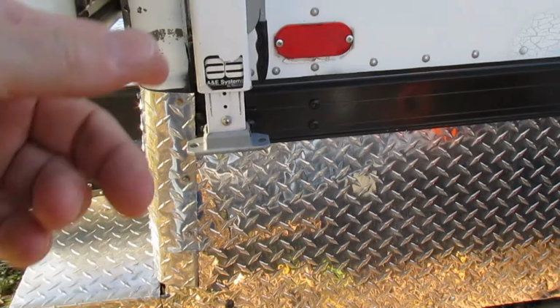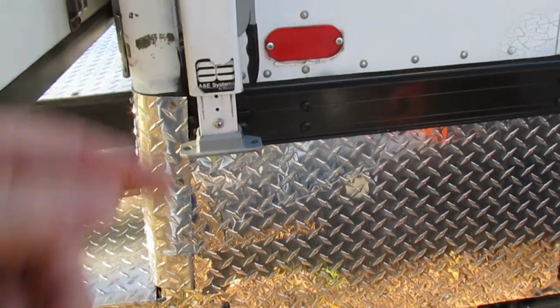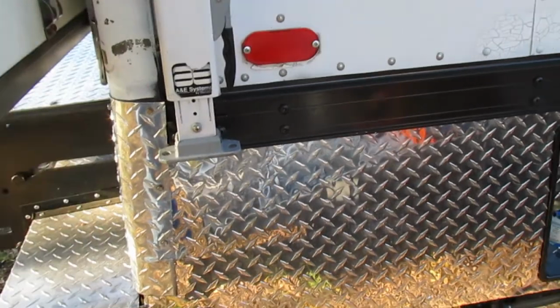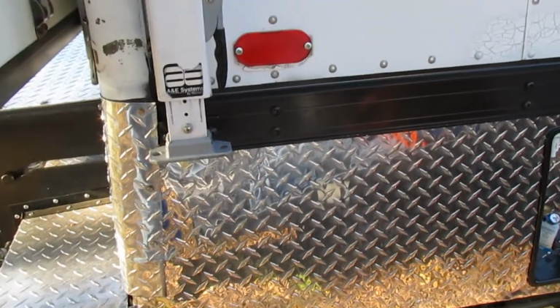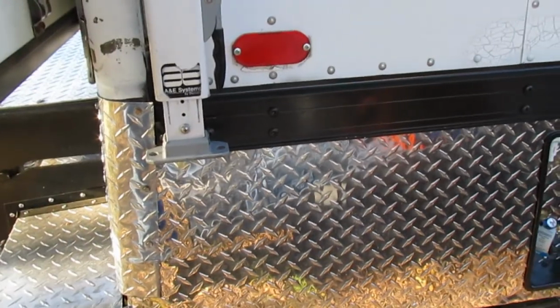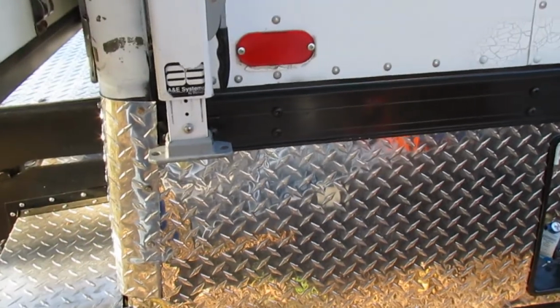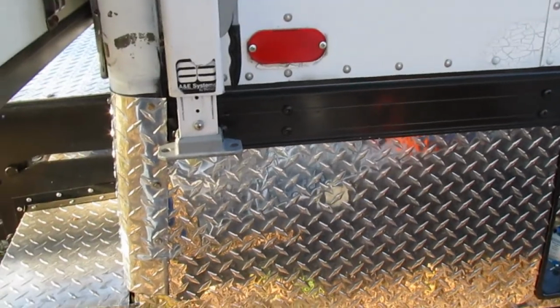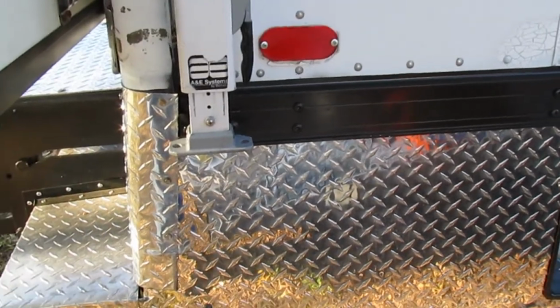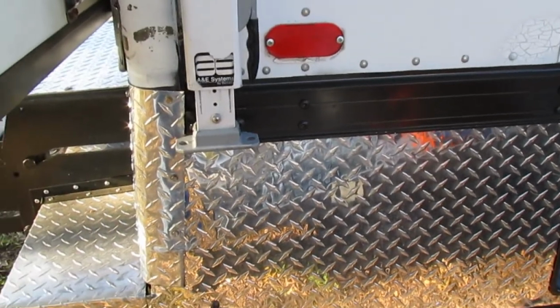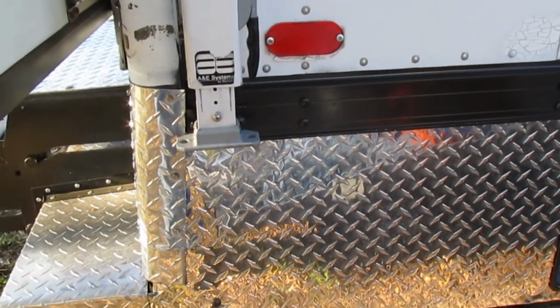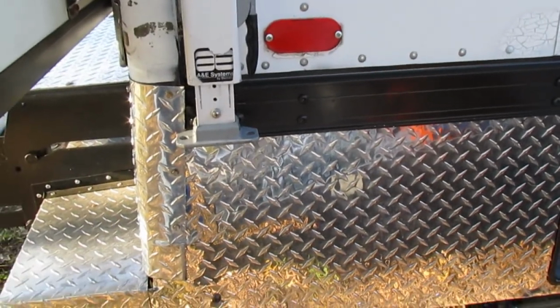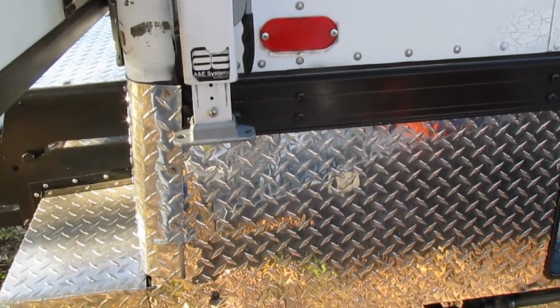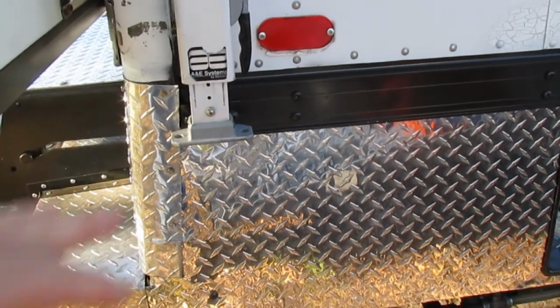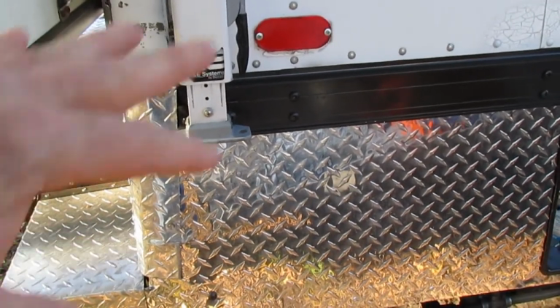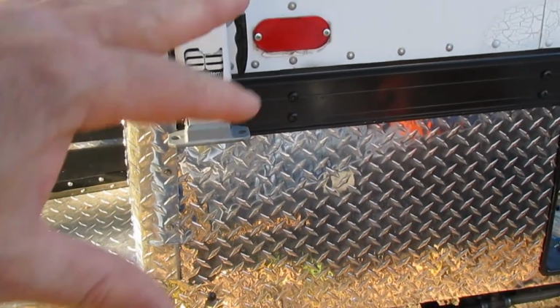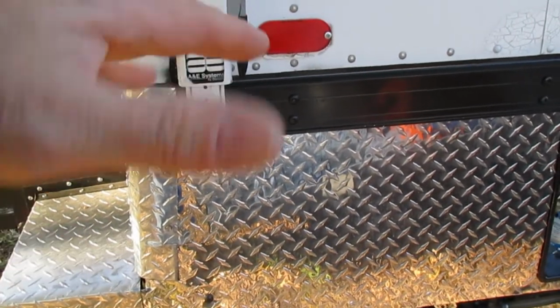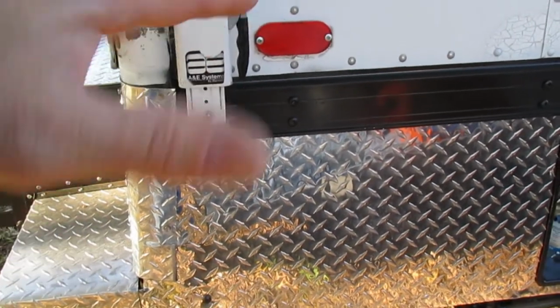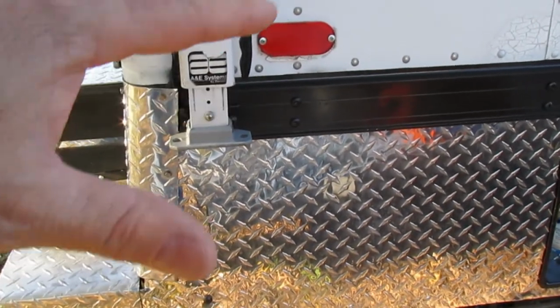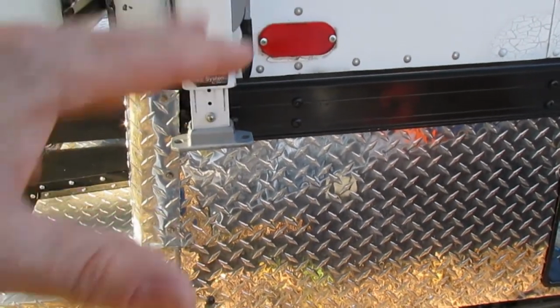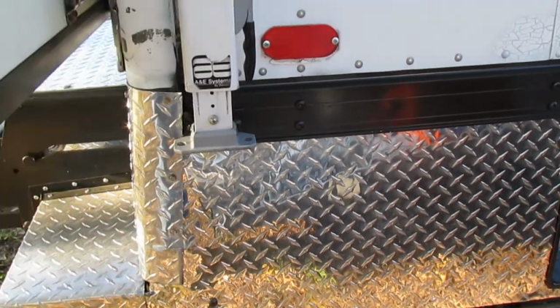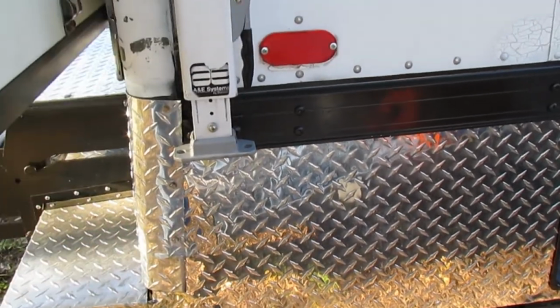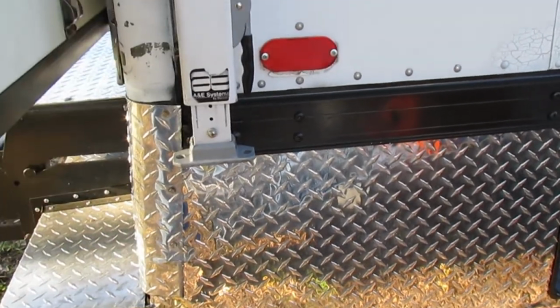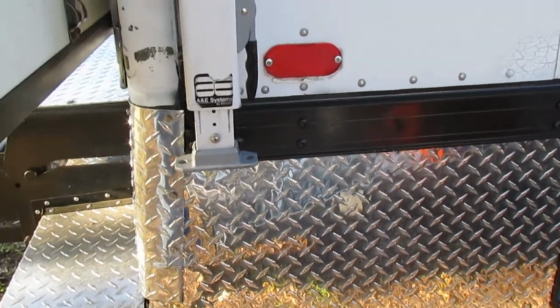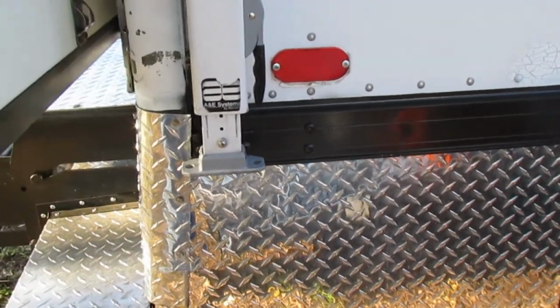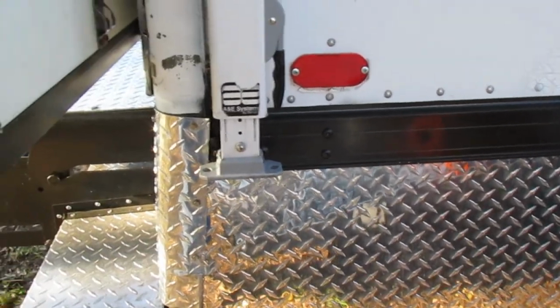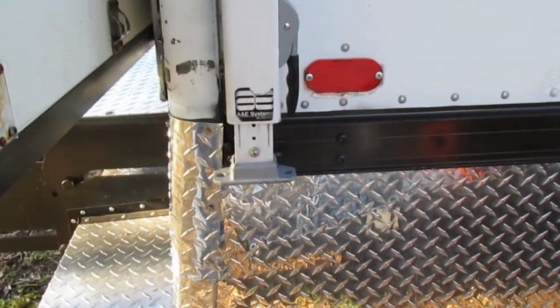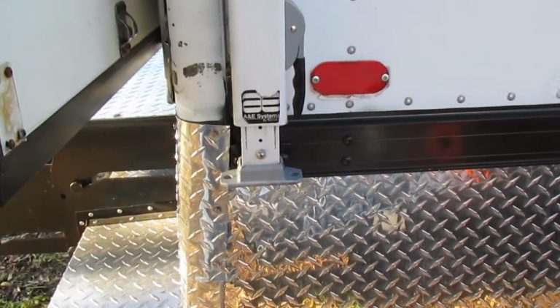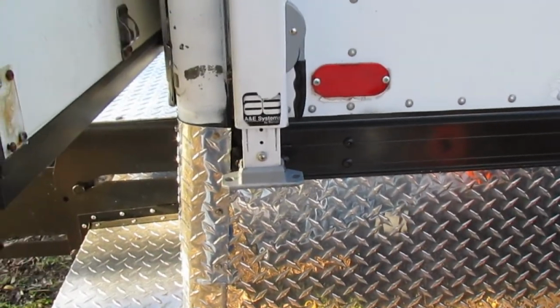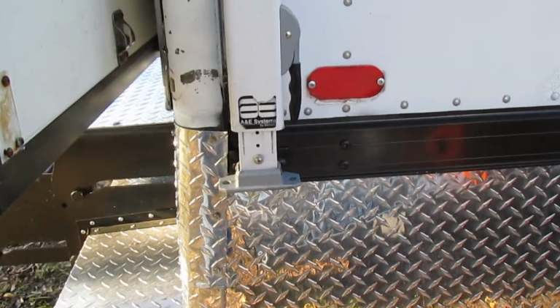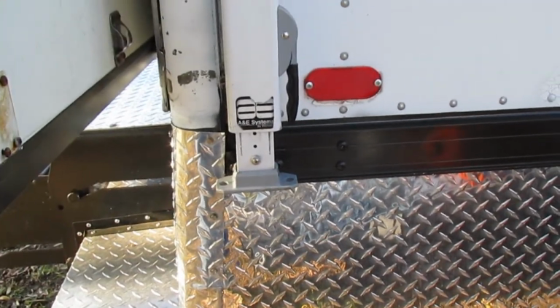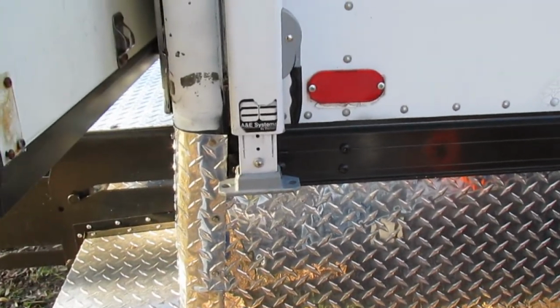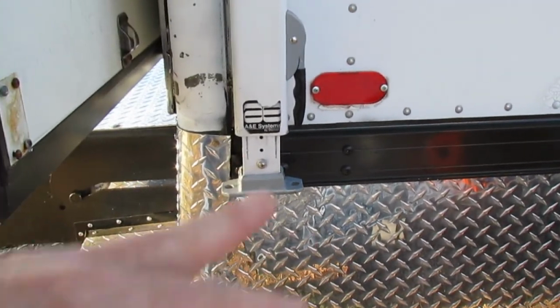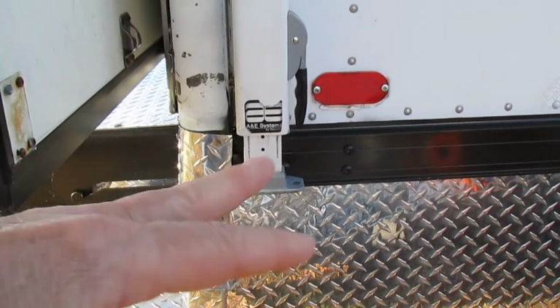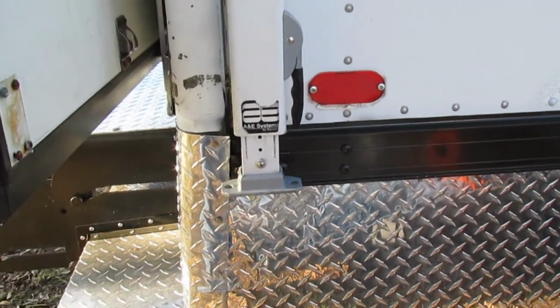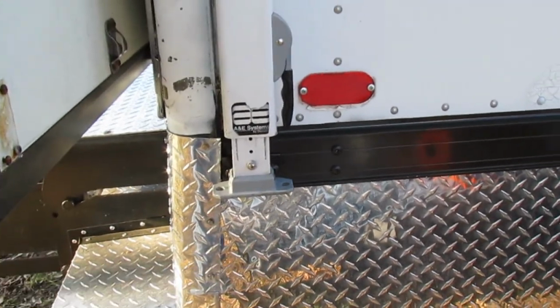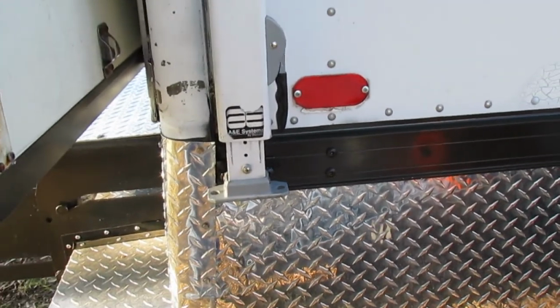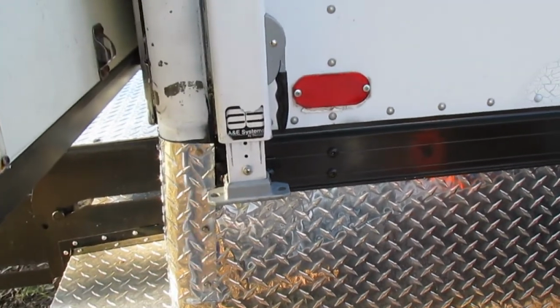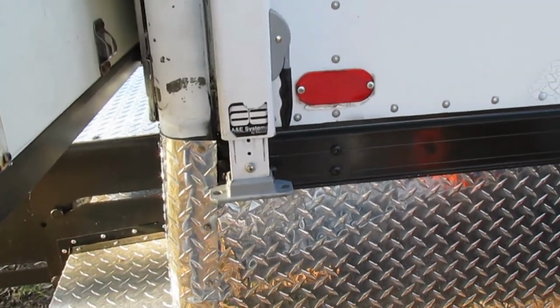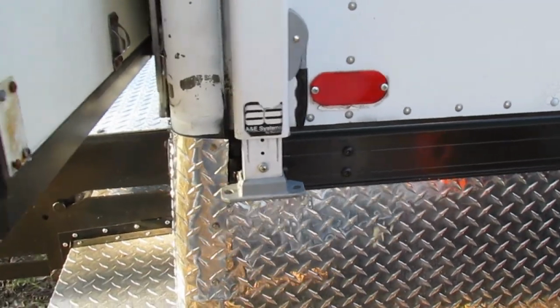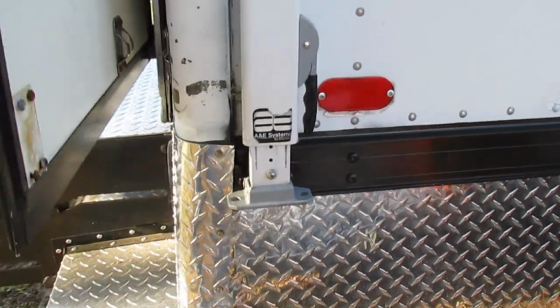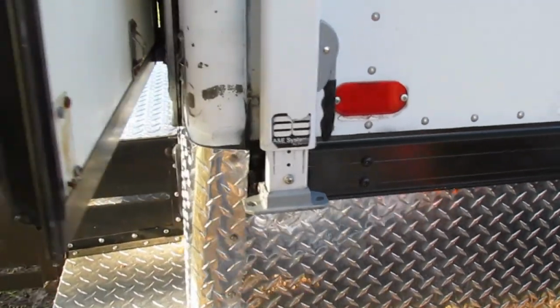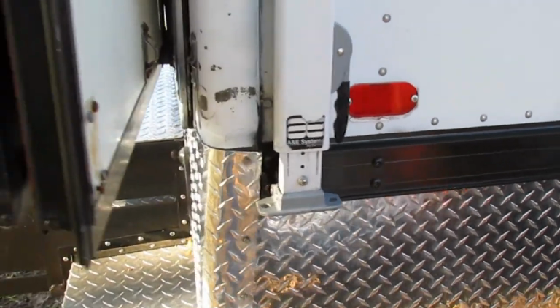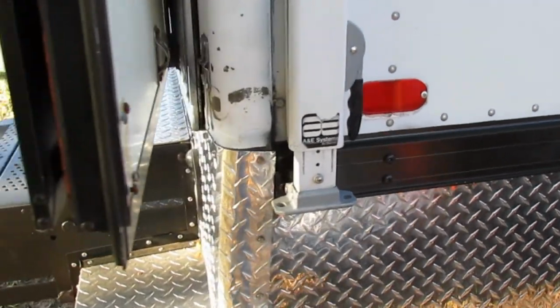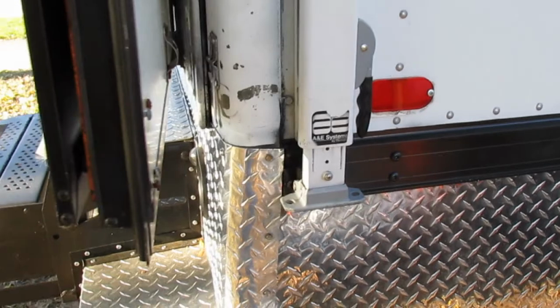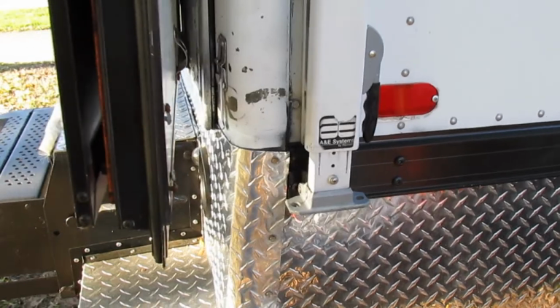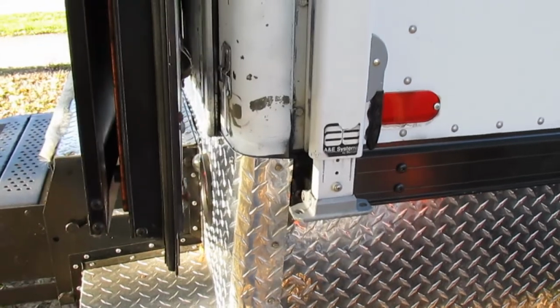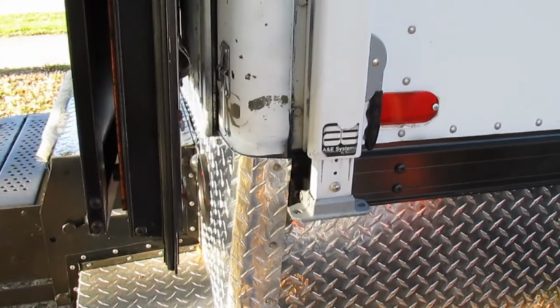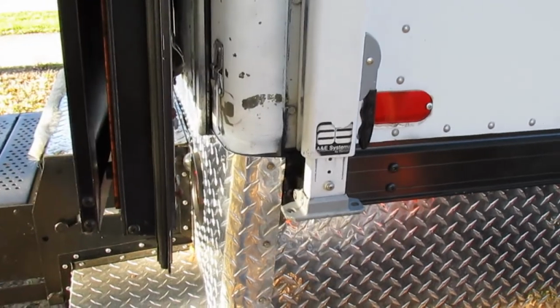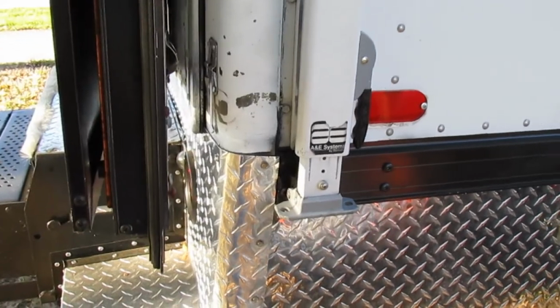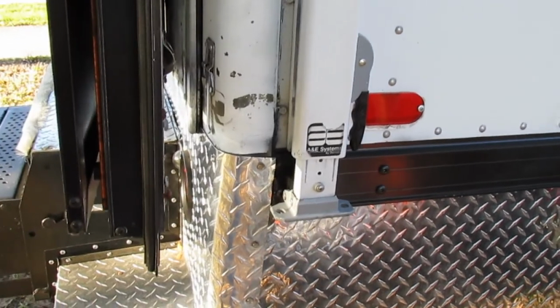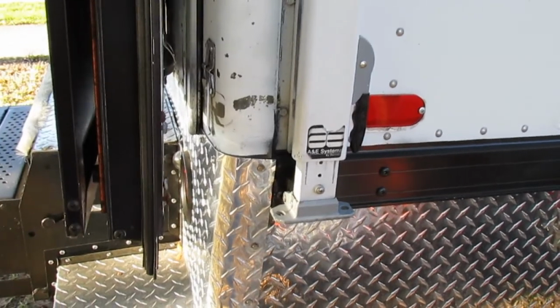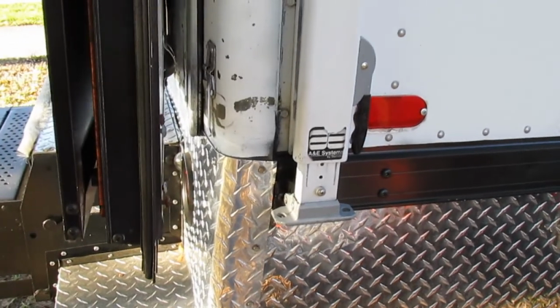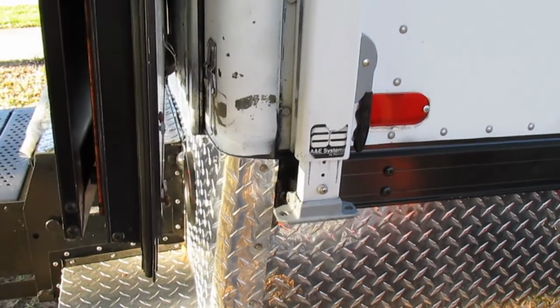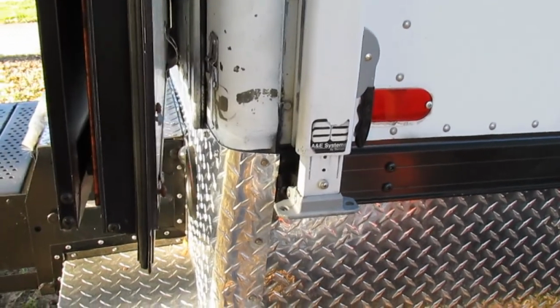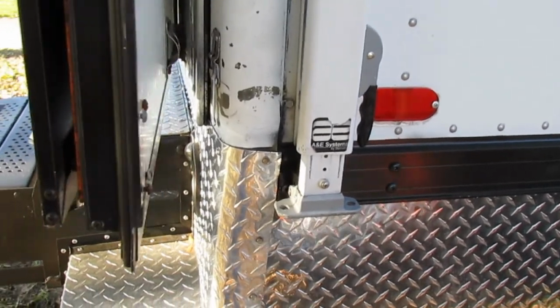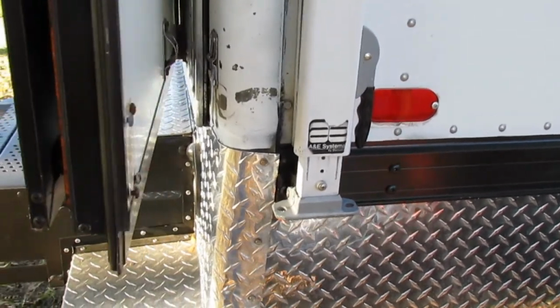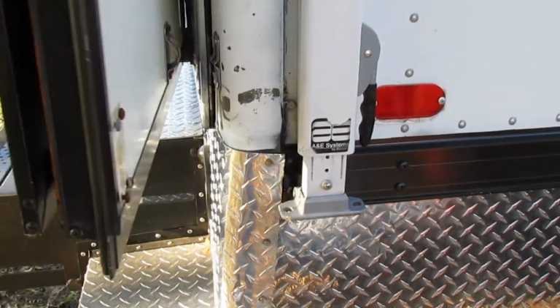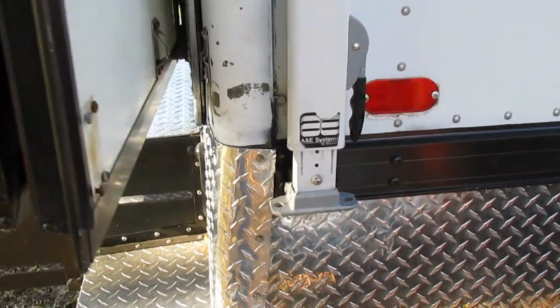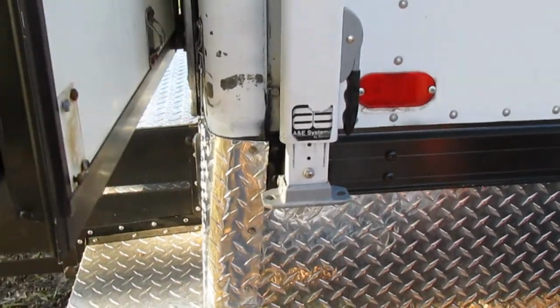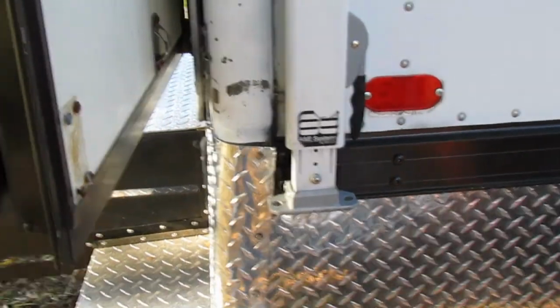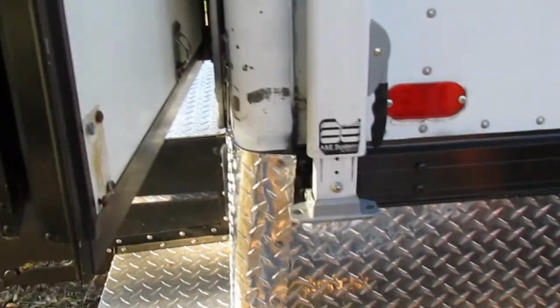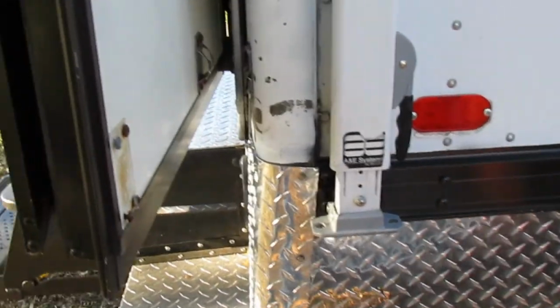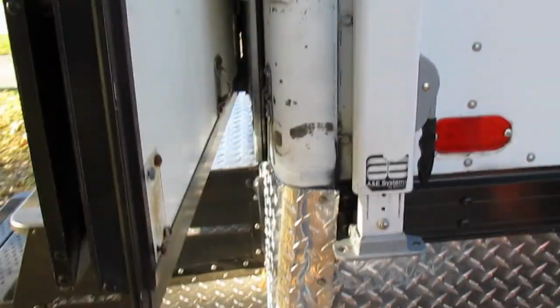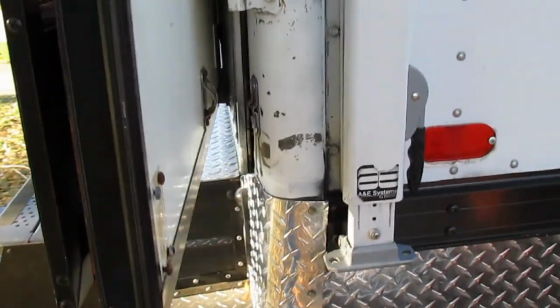The gray water is probably about 20 gallons — you don't need that much anyway for hand washing and a little showering. Gray water could really just dump on the ground with no biological issues. Fresh water tank underneath is probably about 45 to 50 gallons.